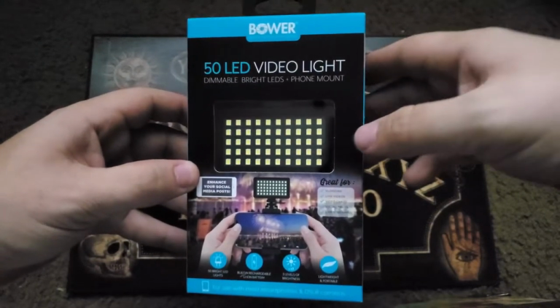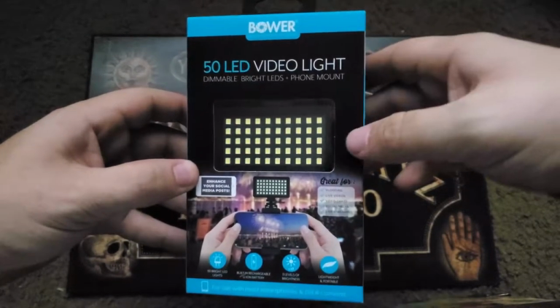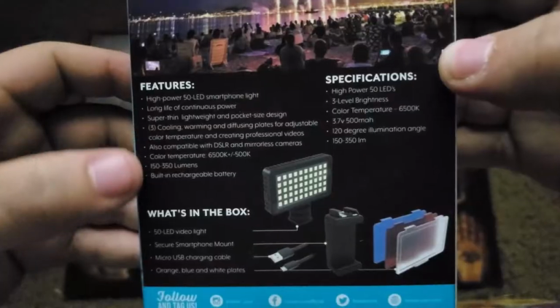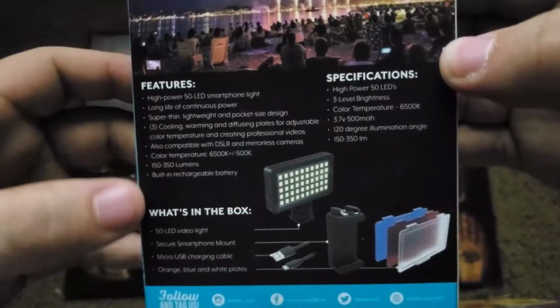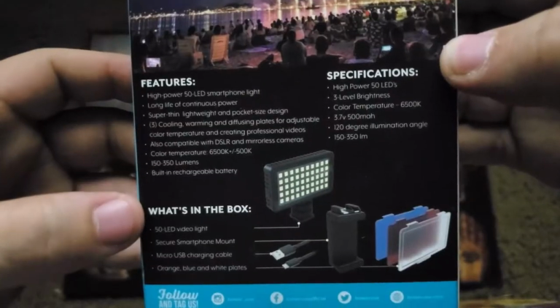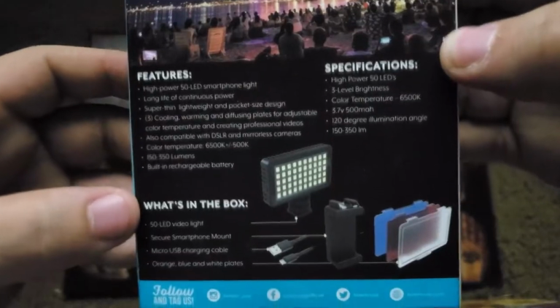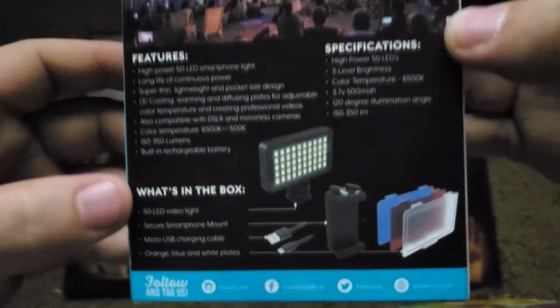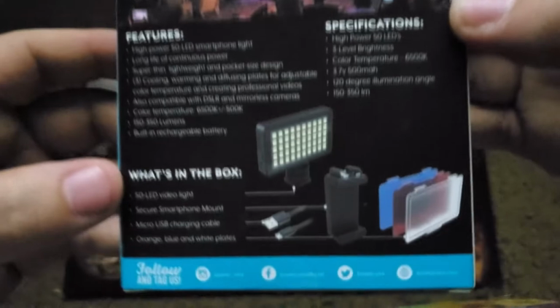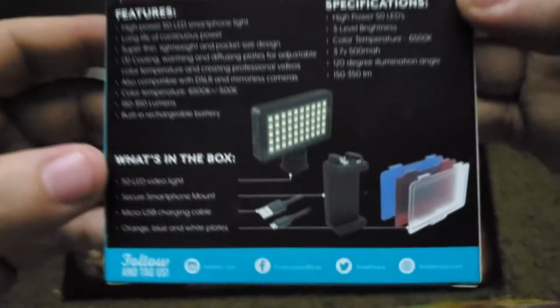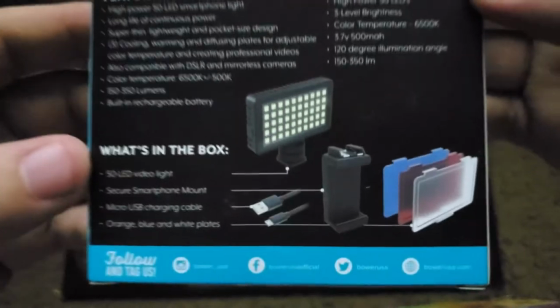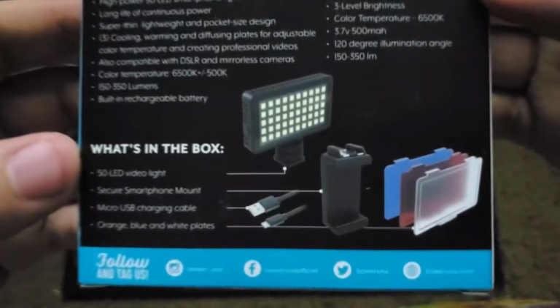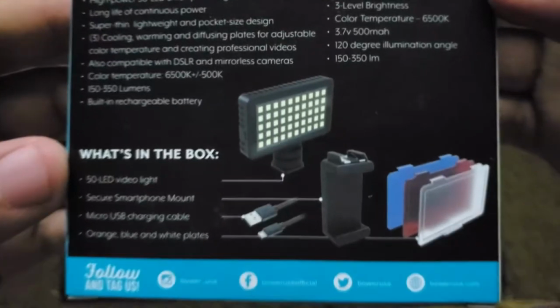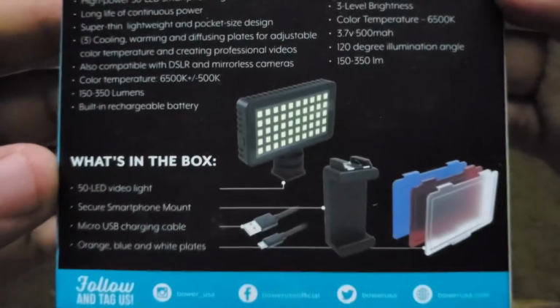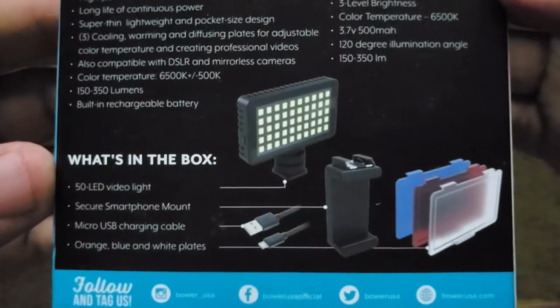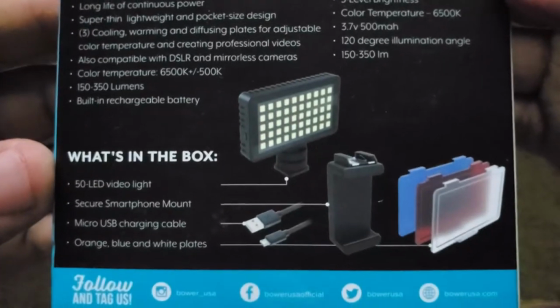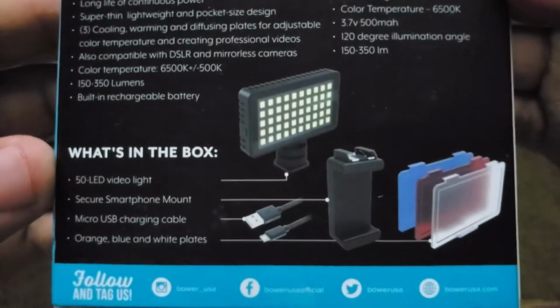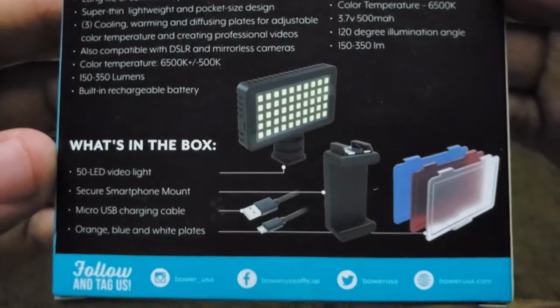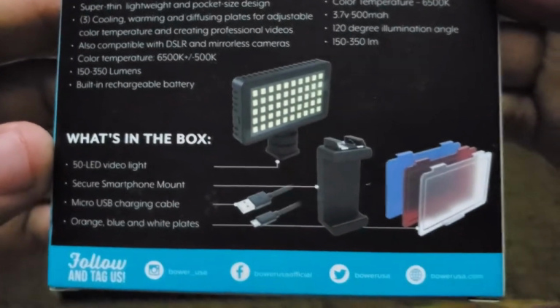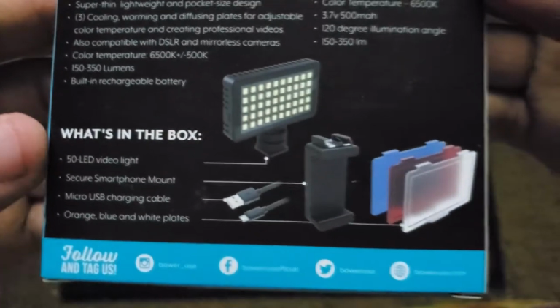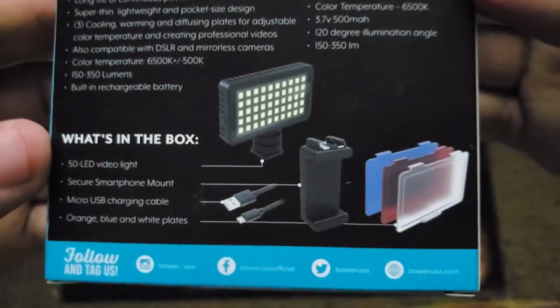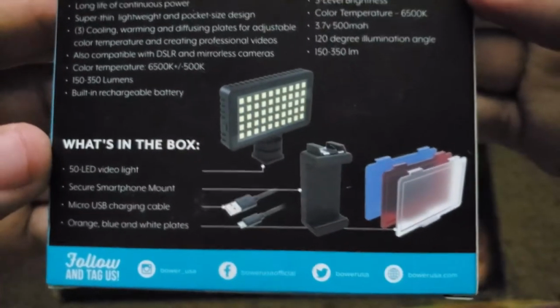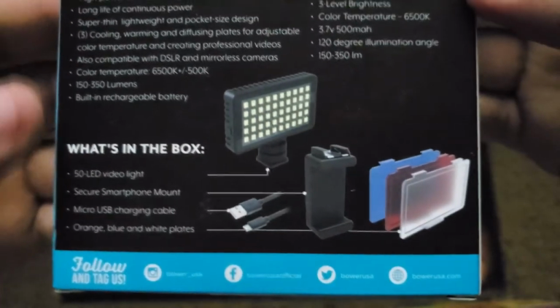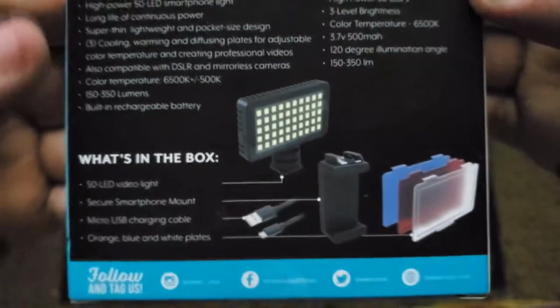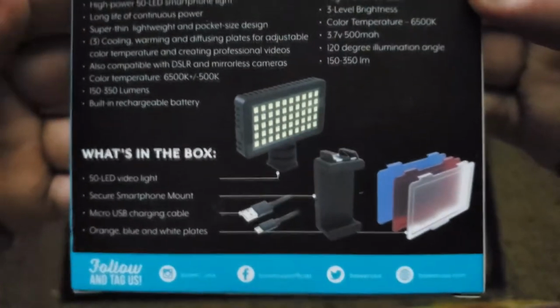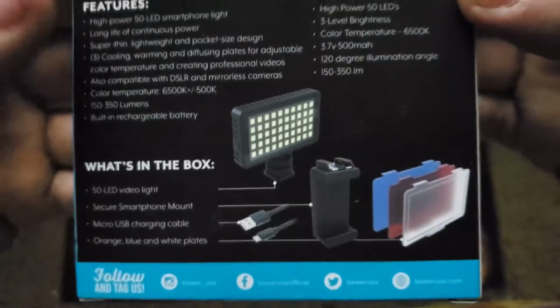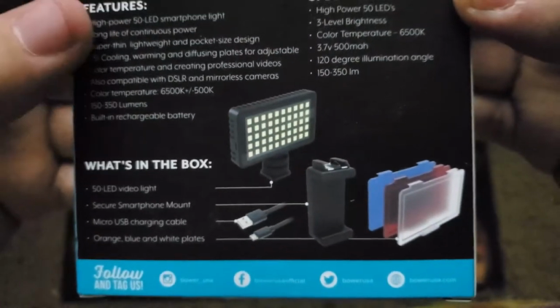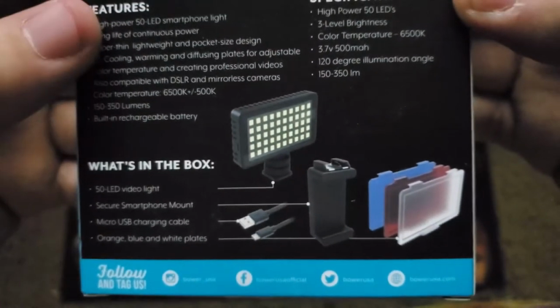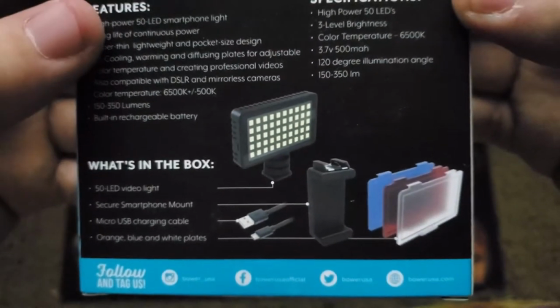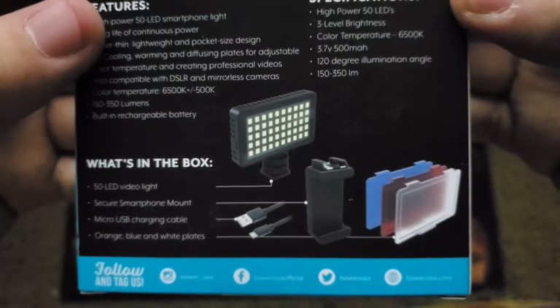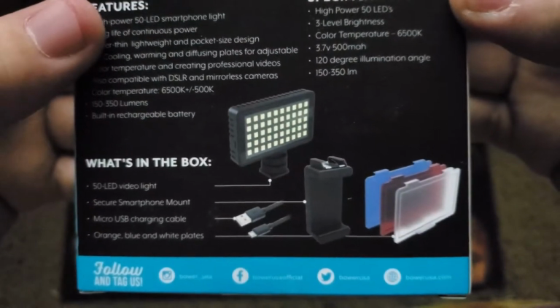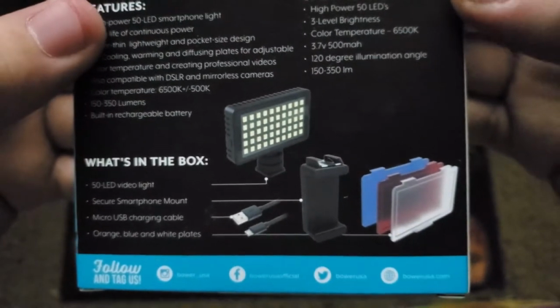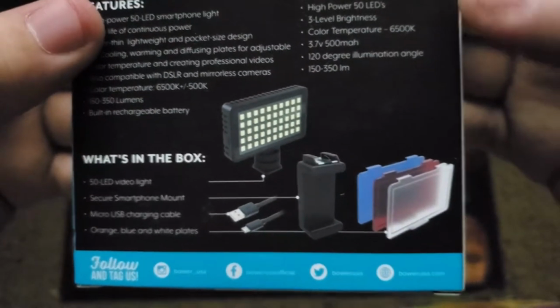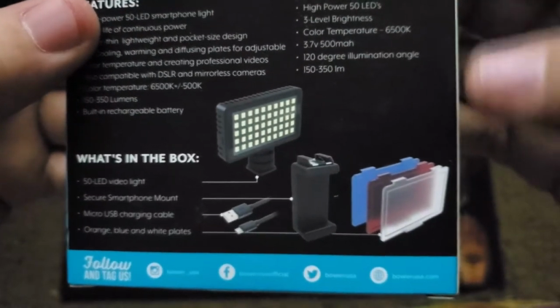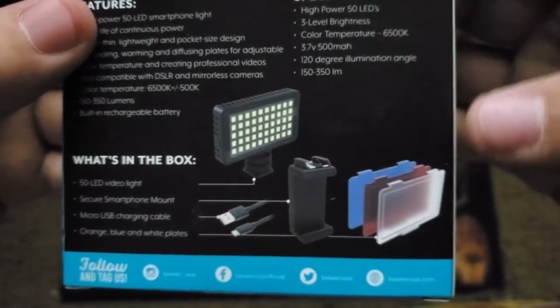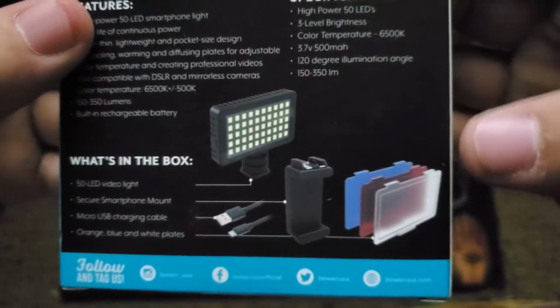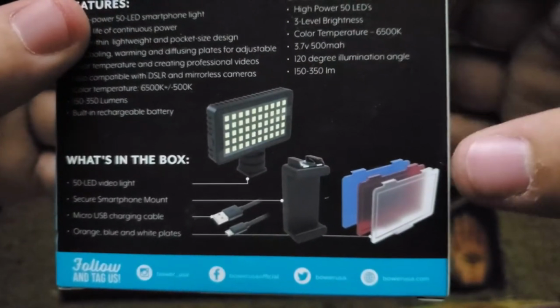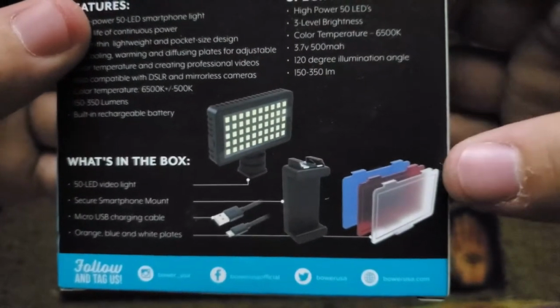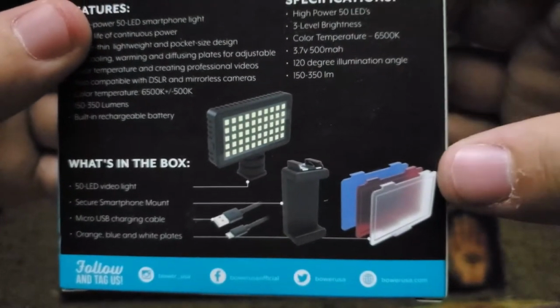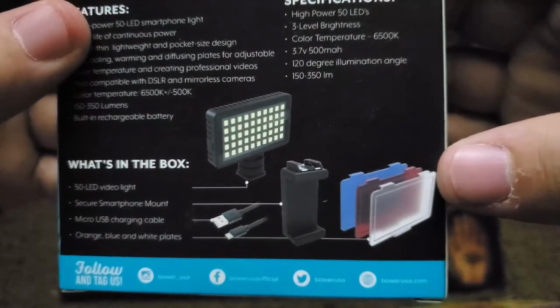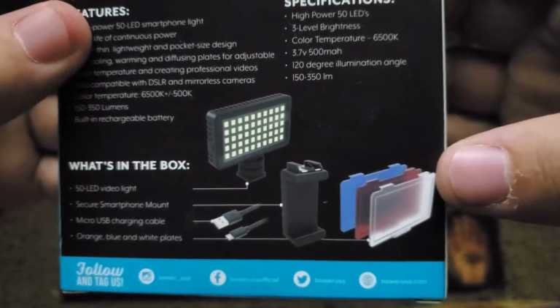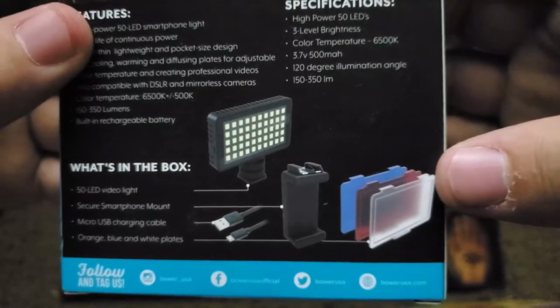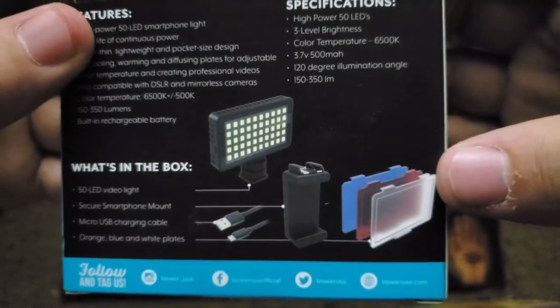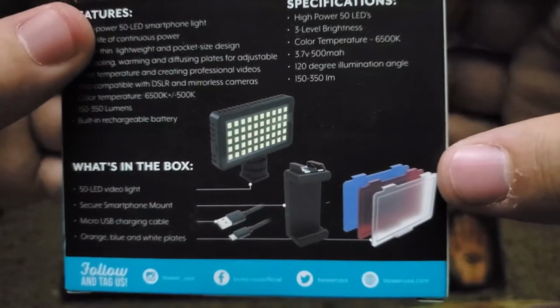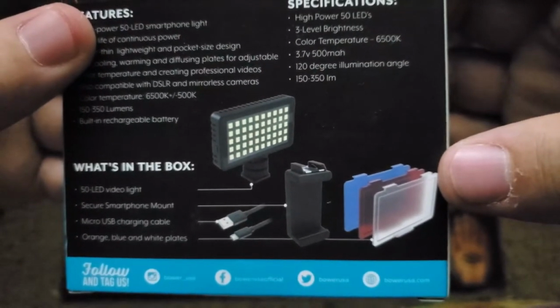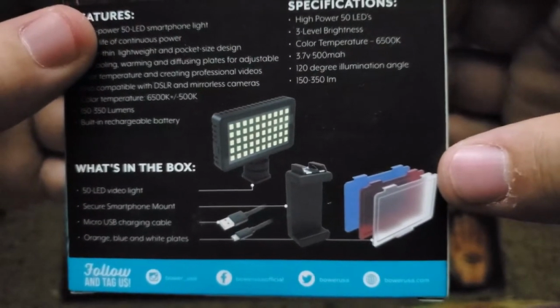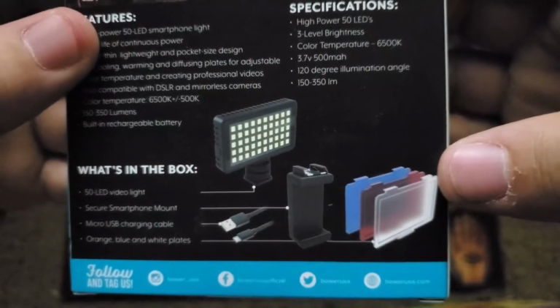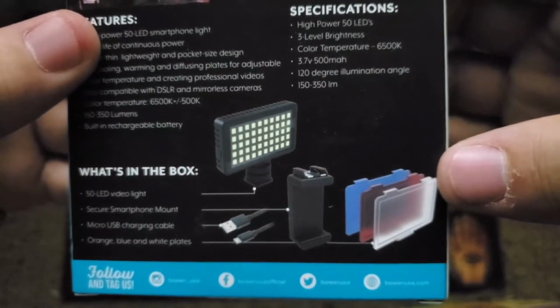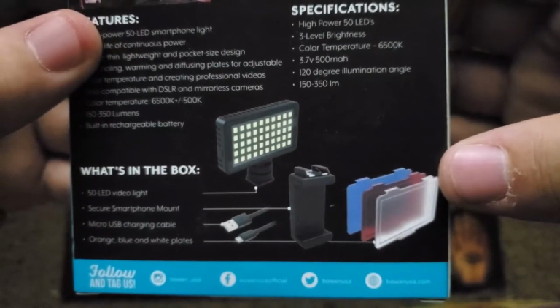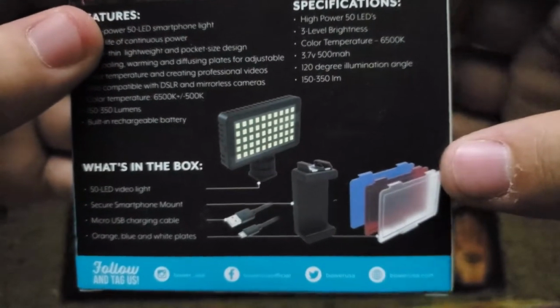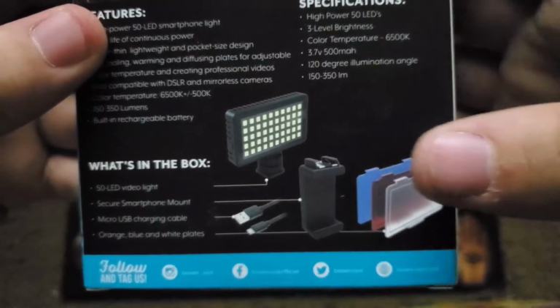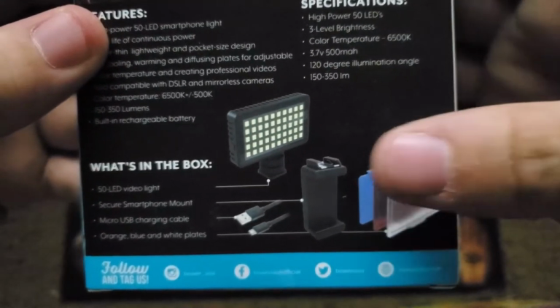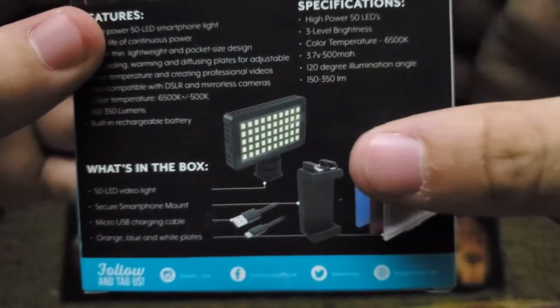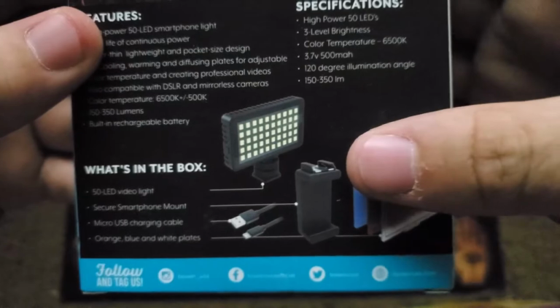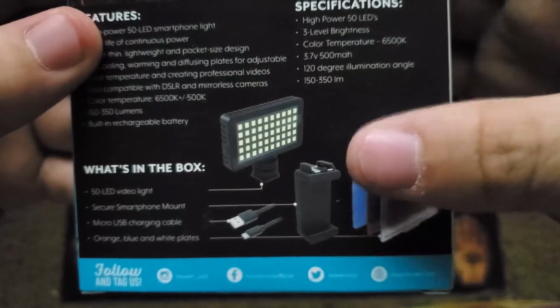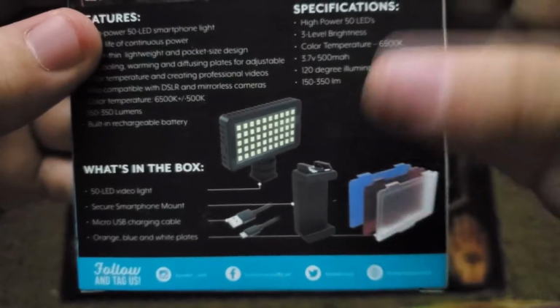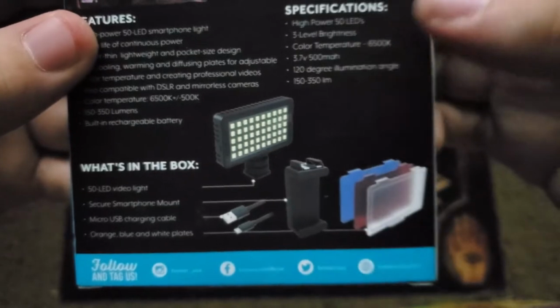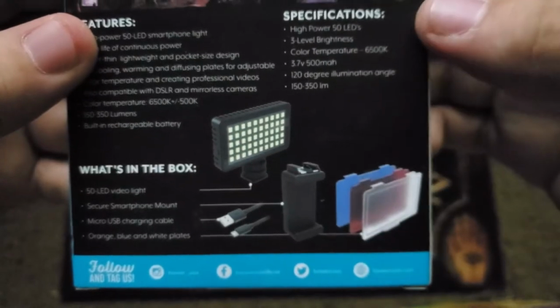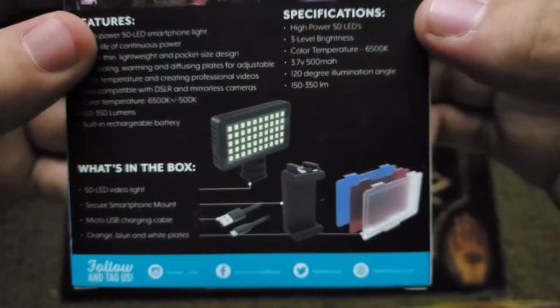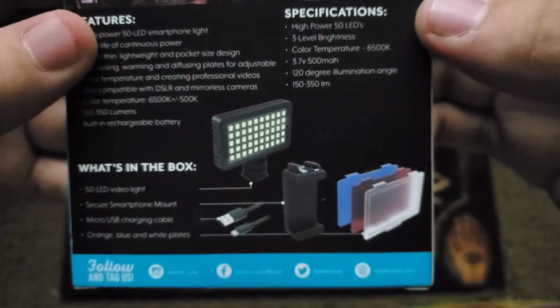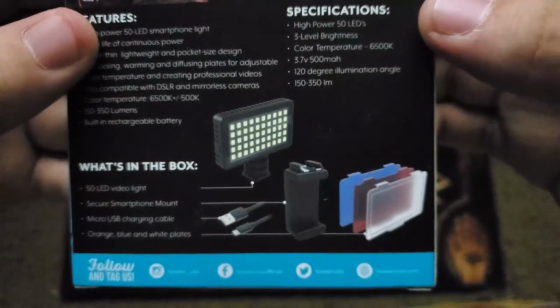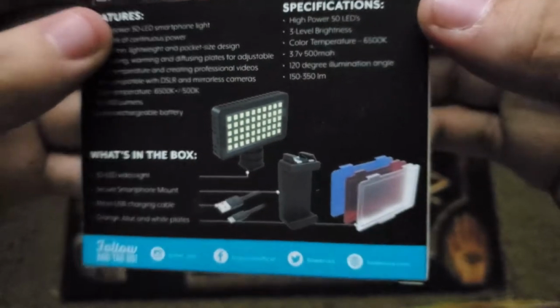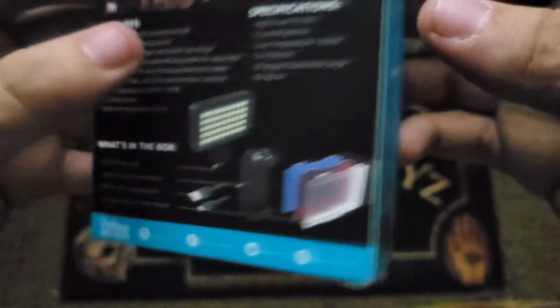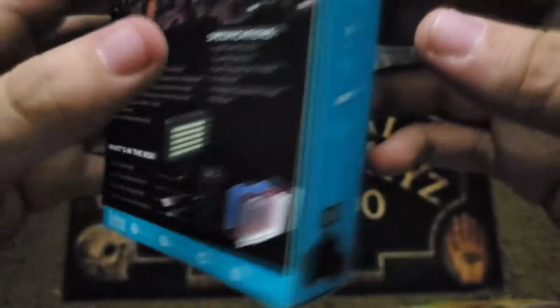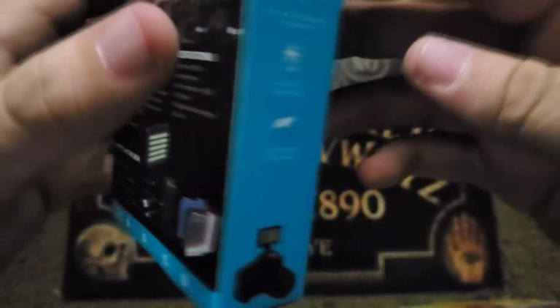Taking a quick look at the box we can see it contains the light itself, a mount, a micro USB charging cable, and three colored plates.